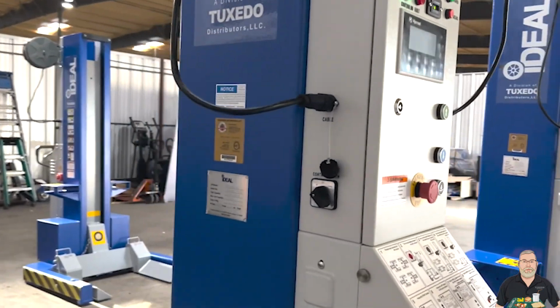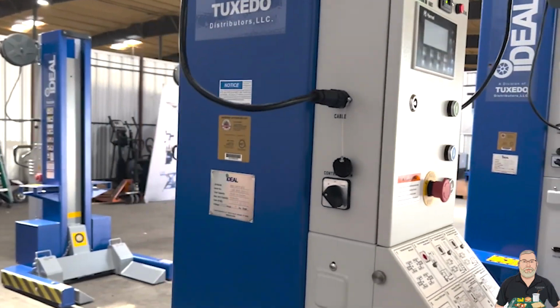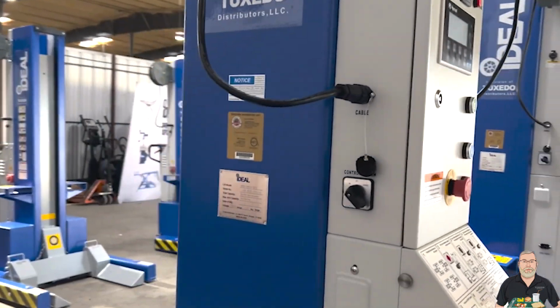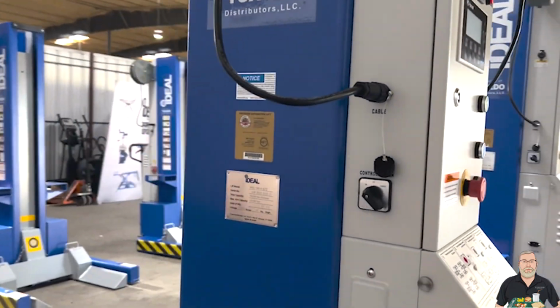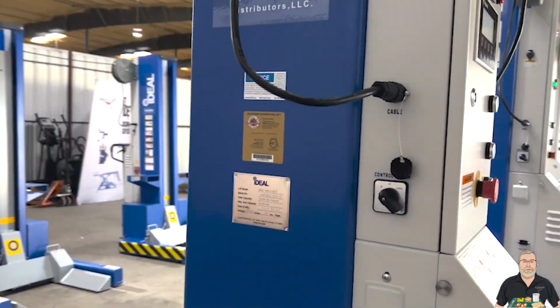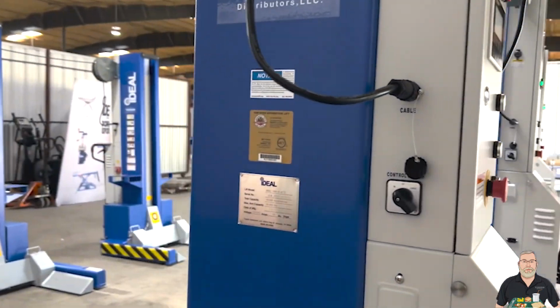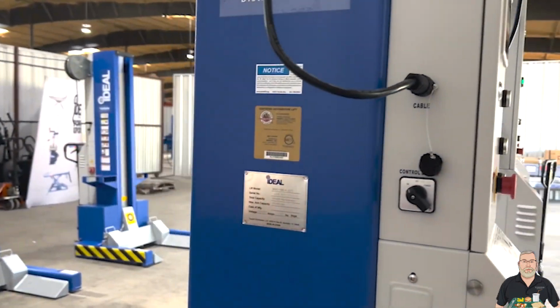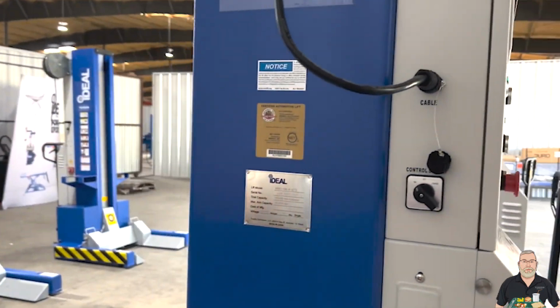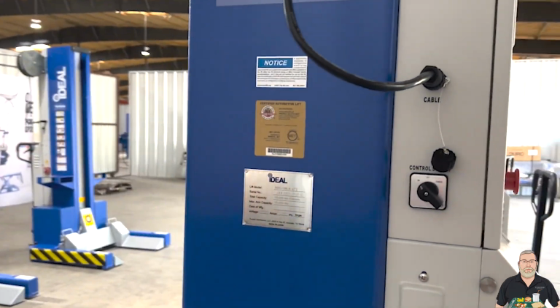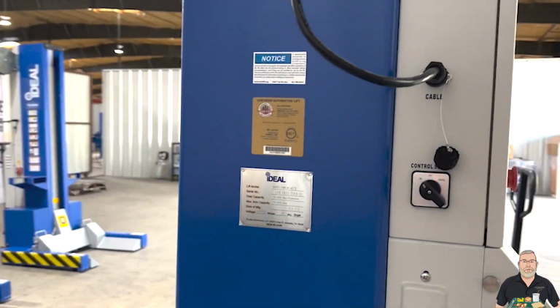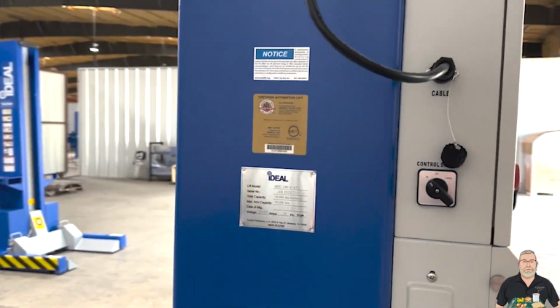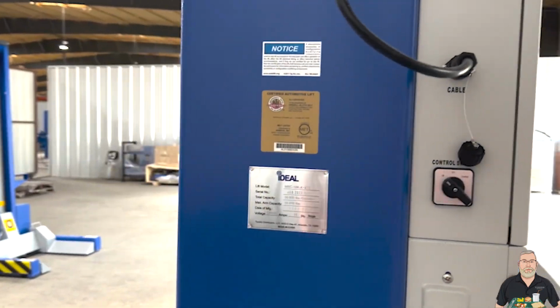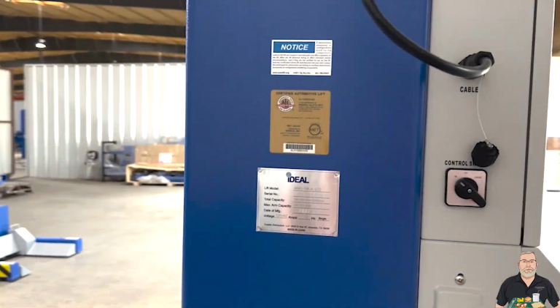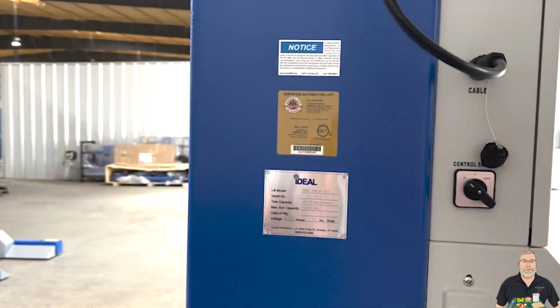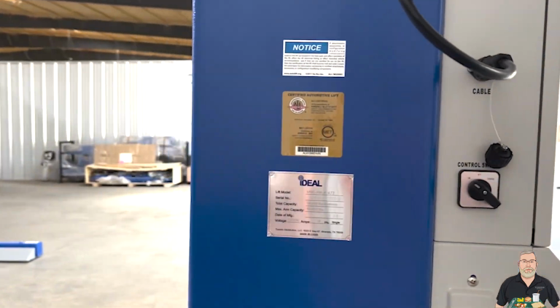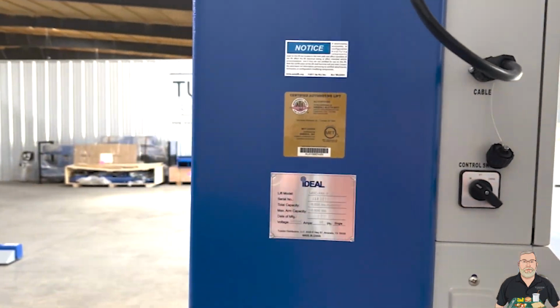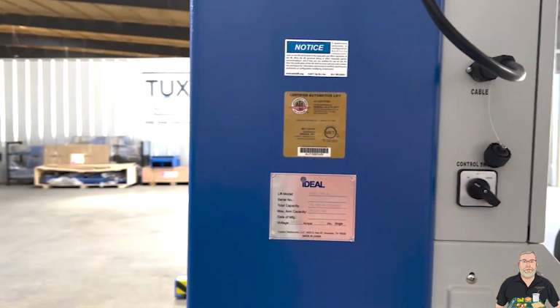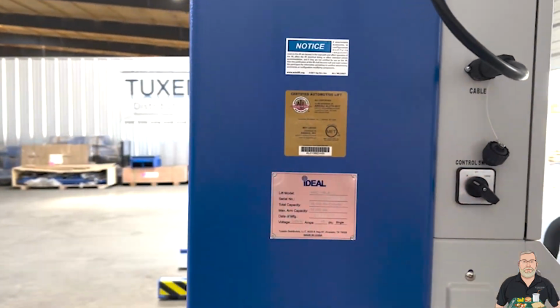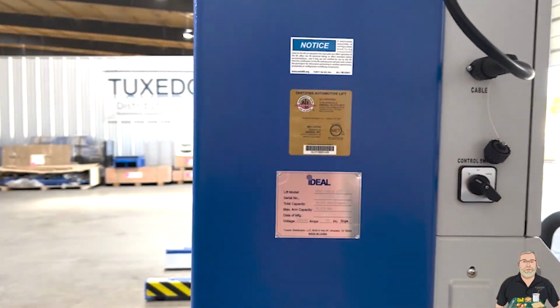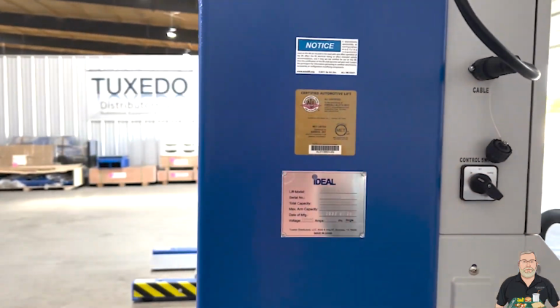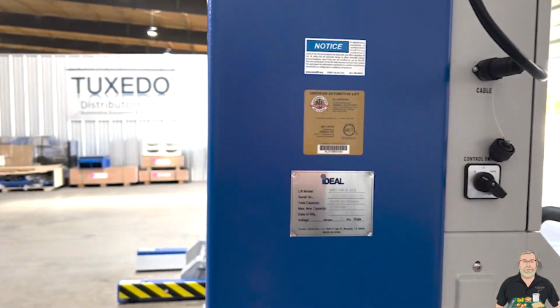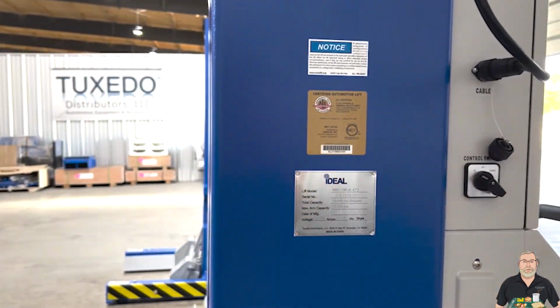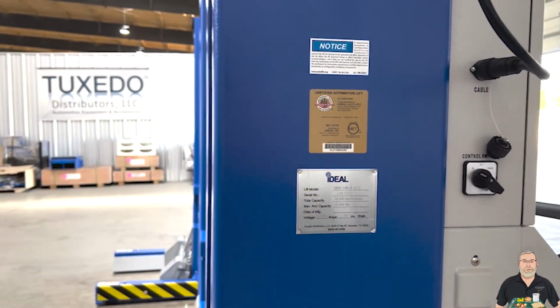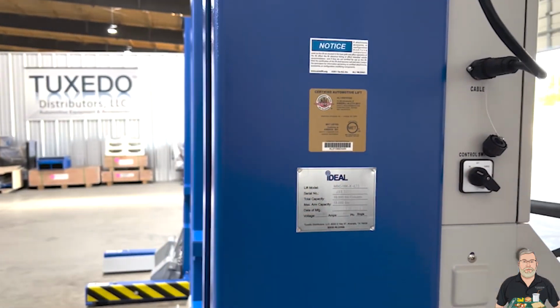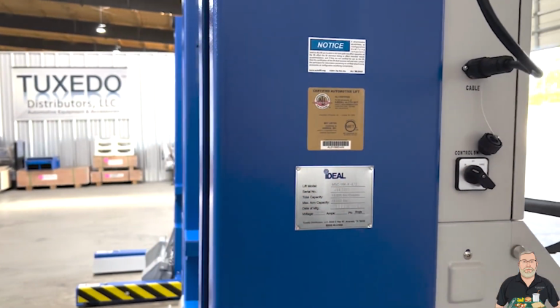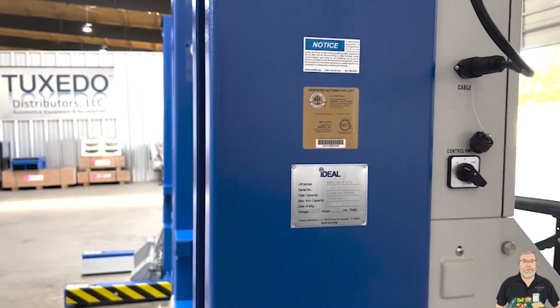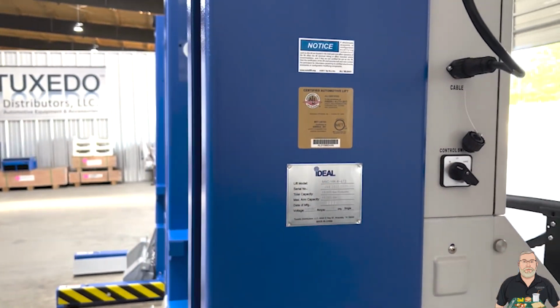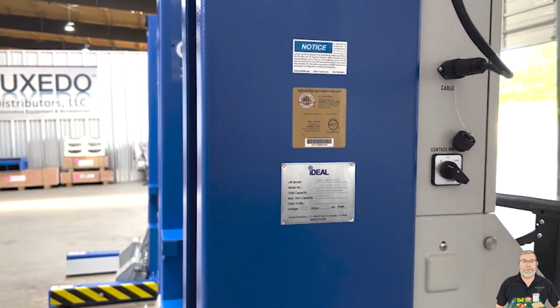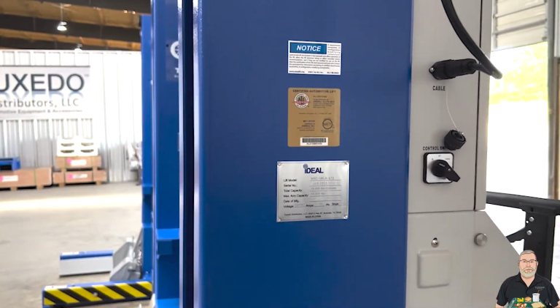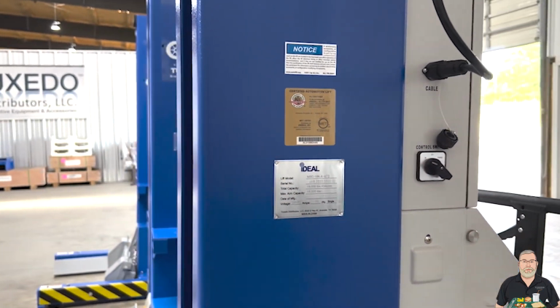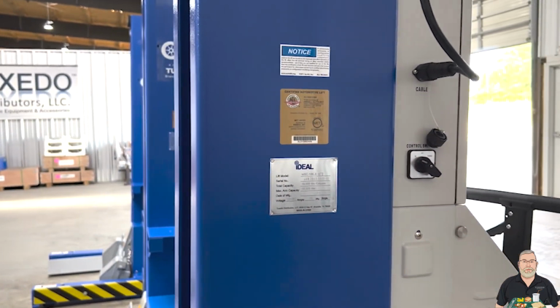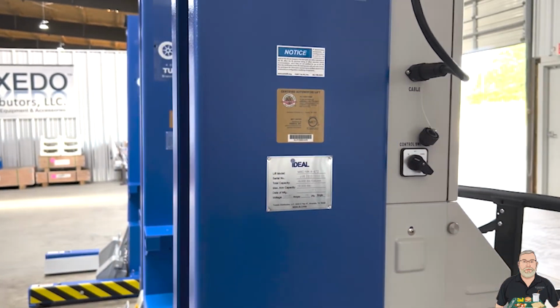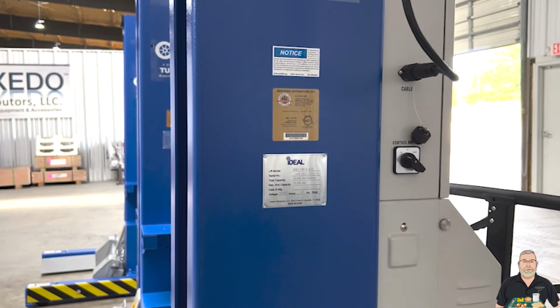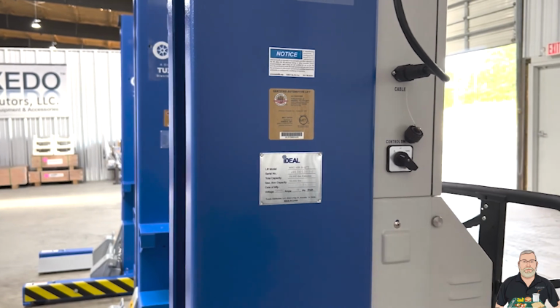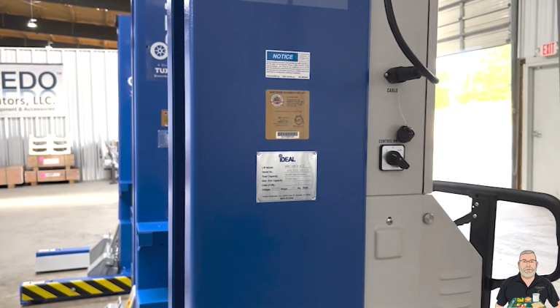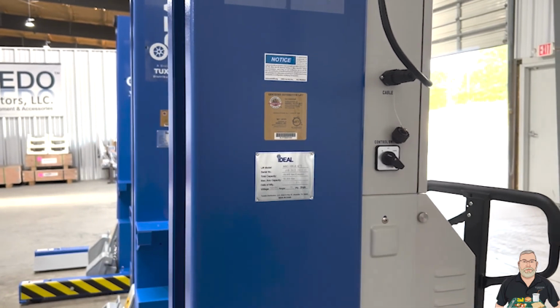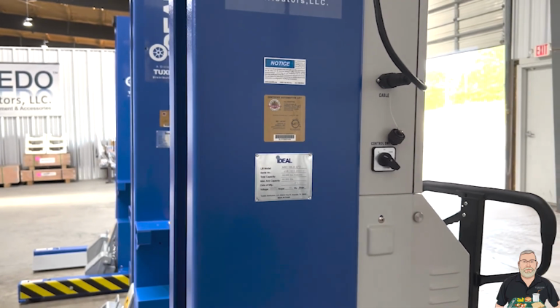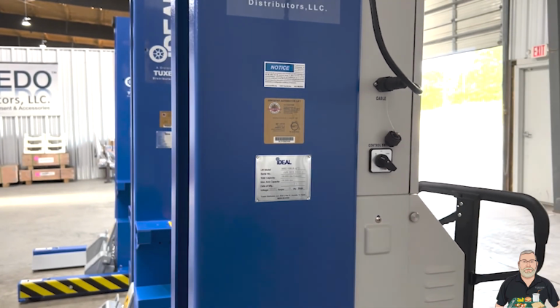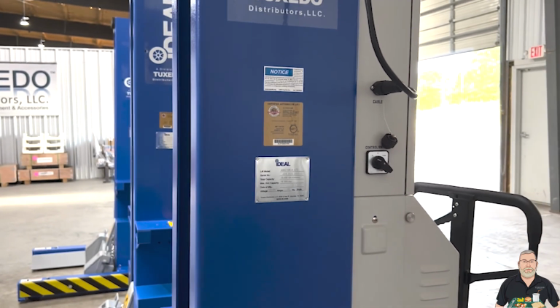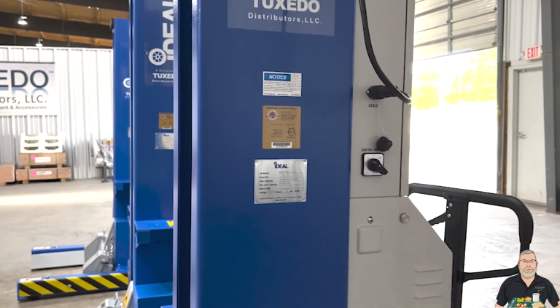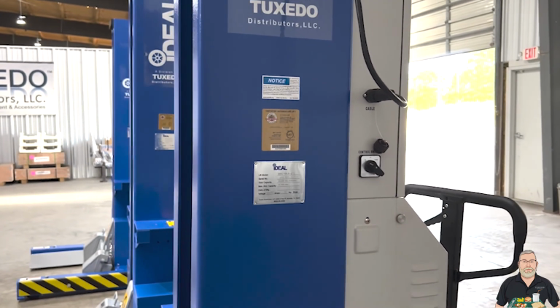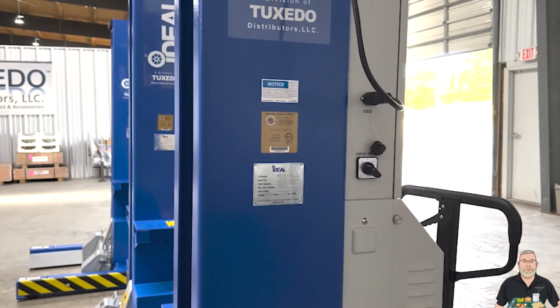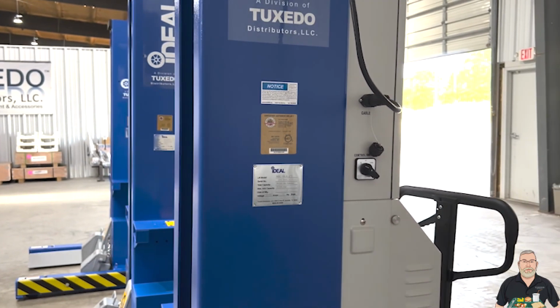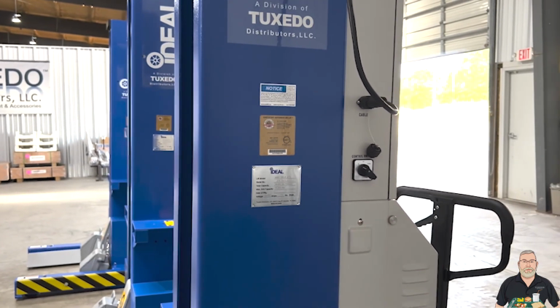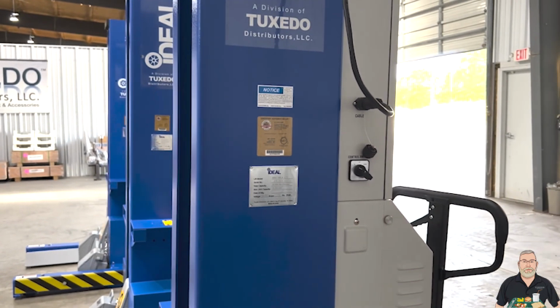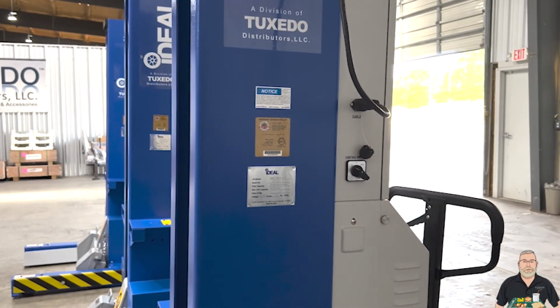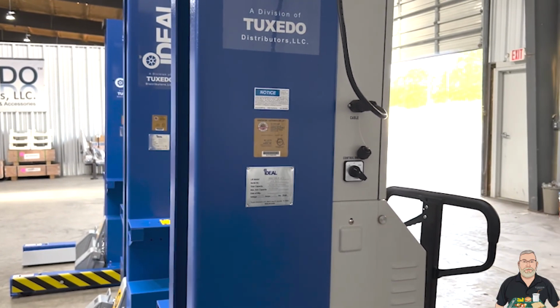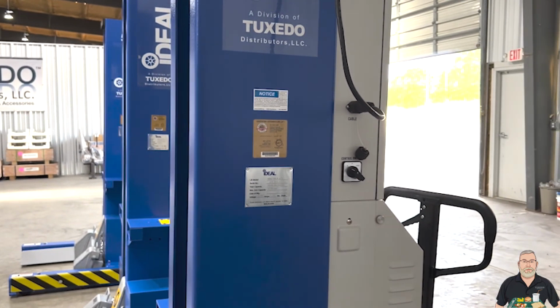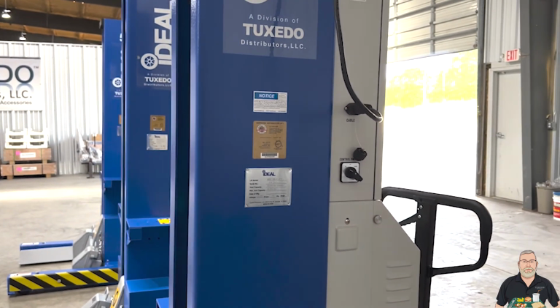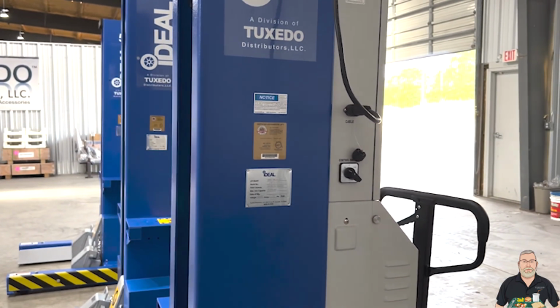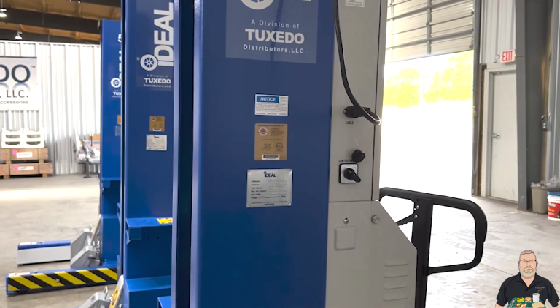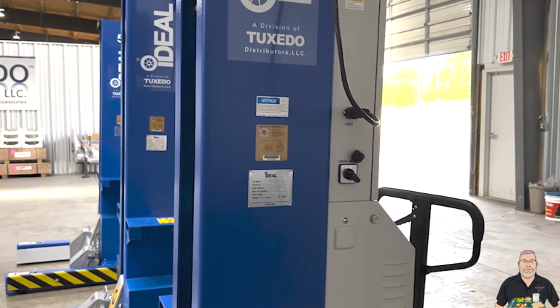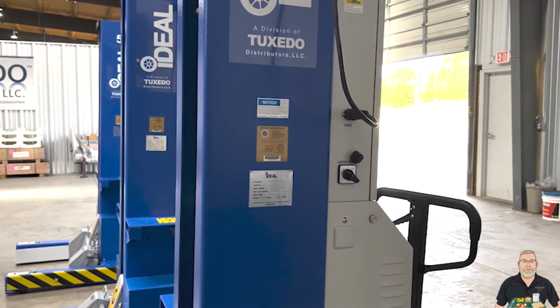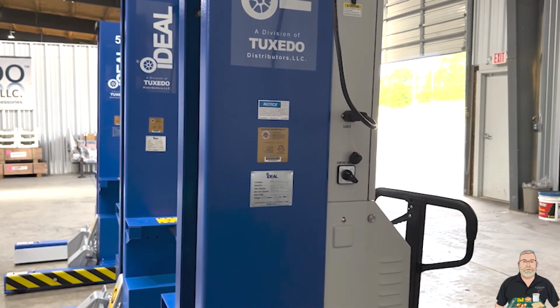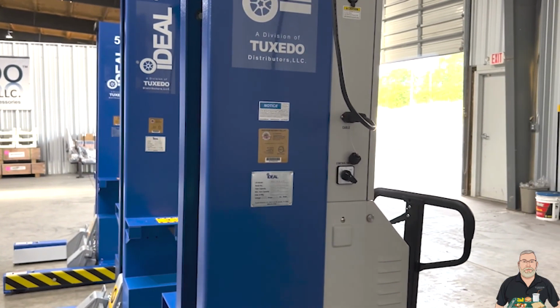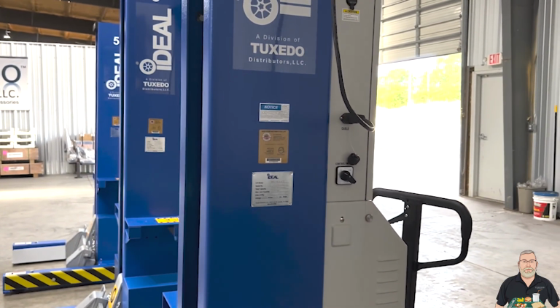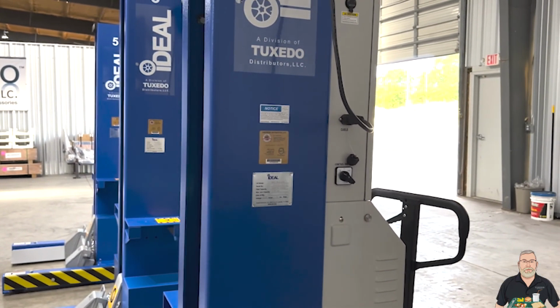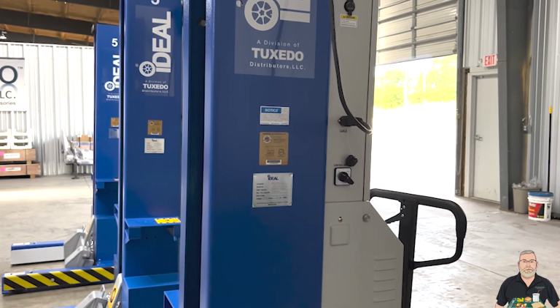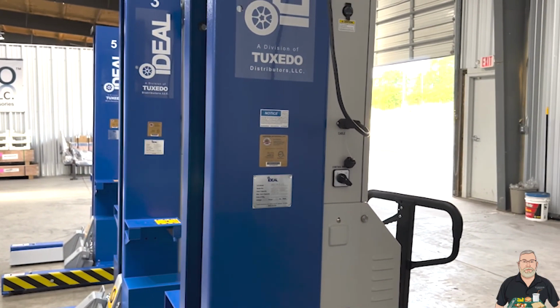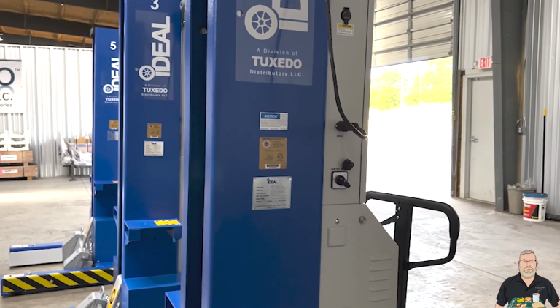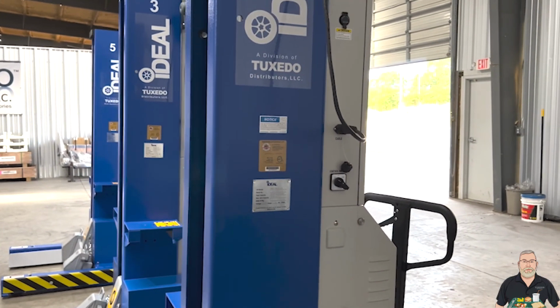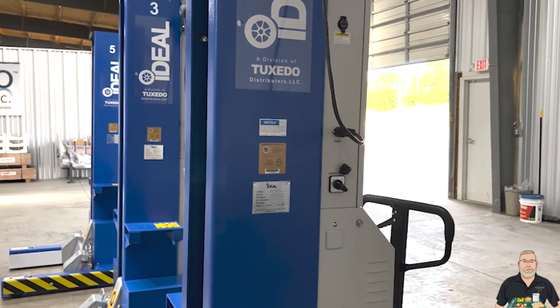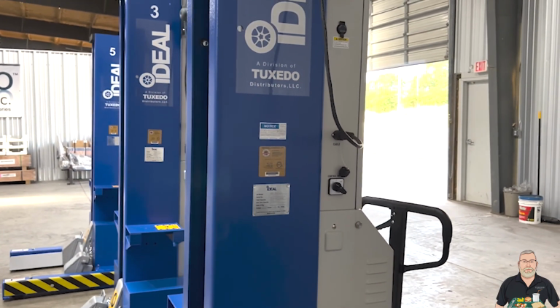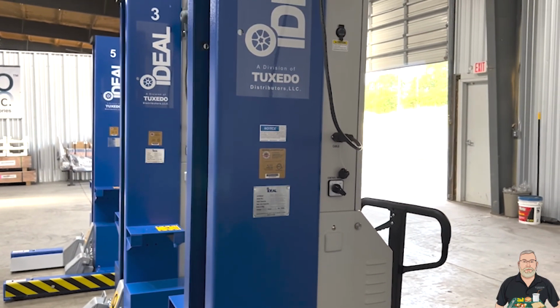So if you've got a municipality or a government agency or a school or anybody that needs to use these, they're going to have to be ALI-certified.